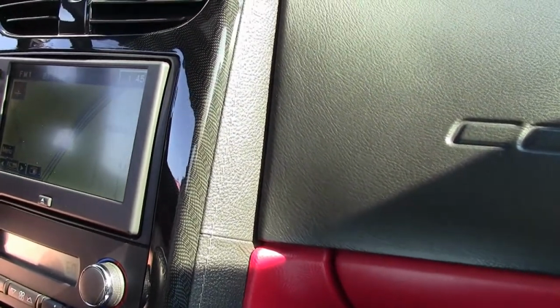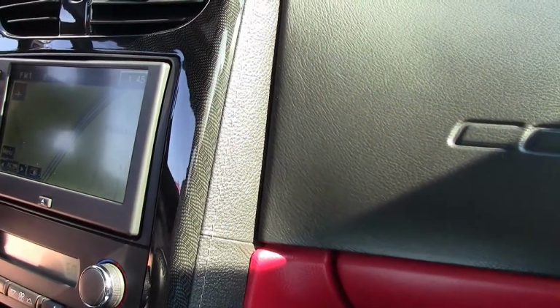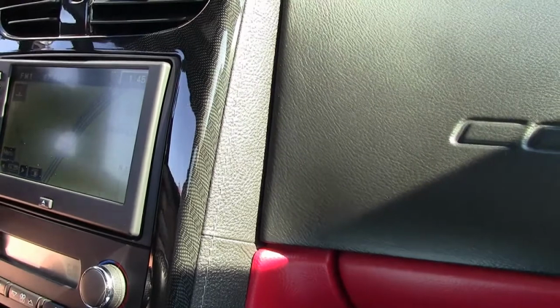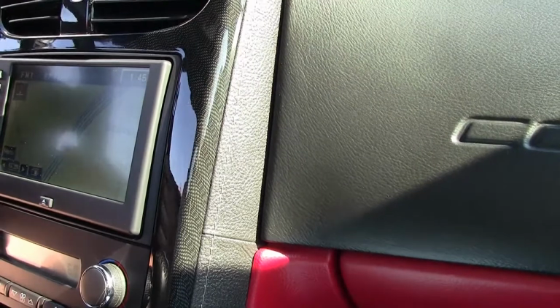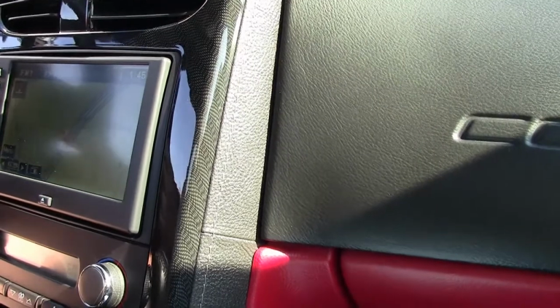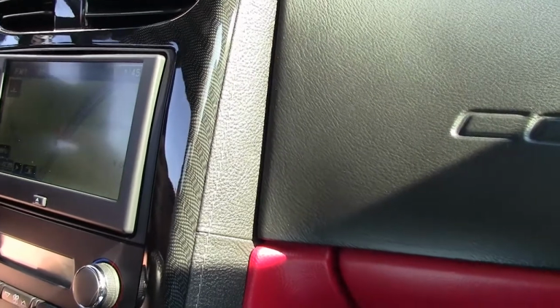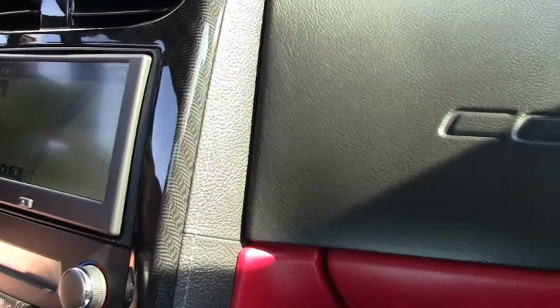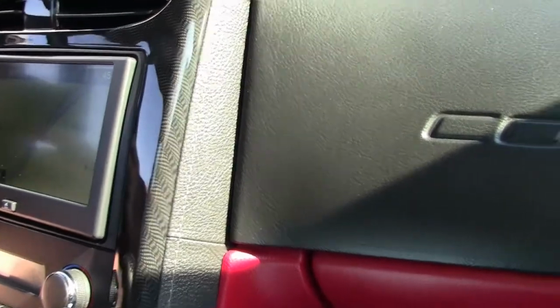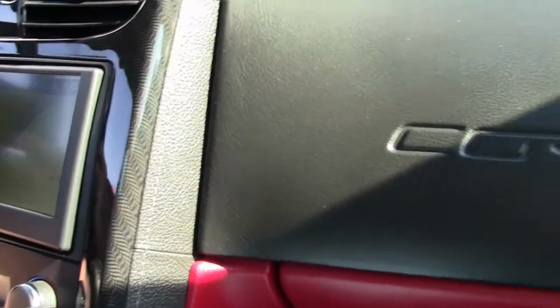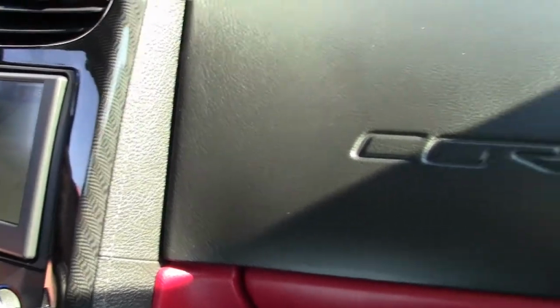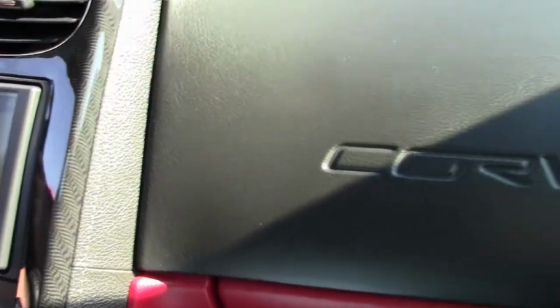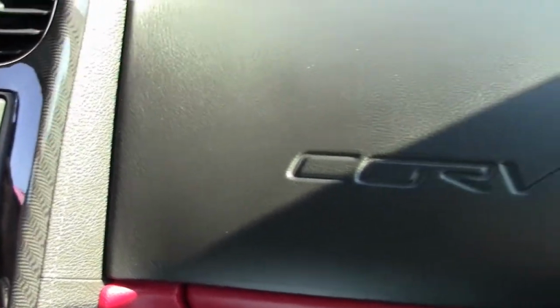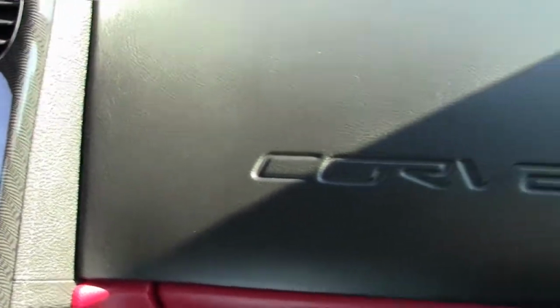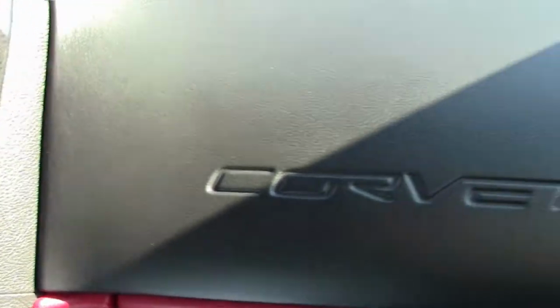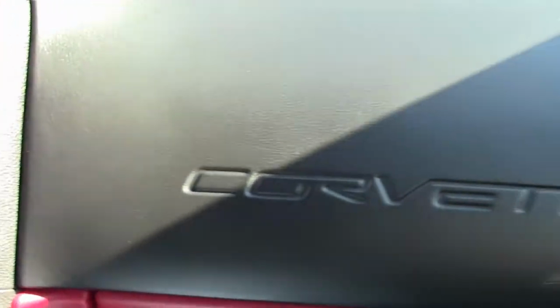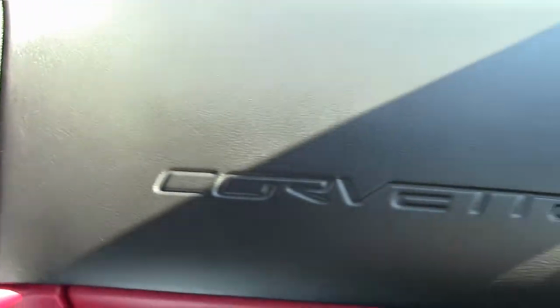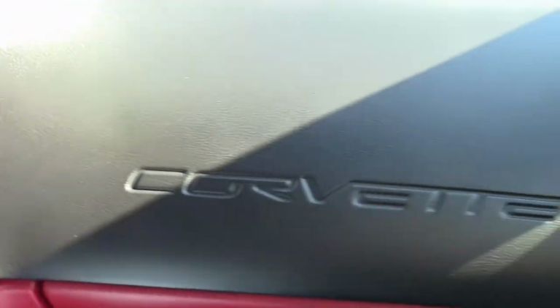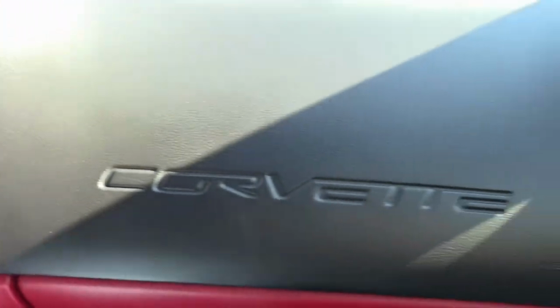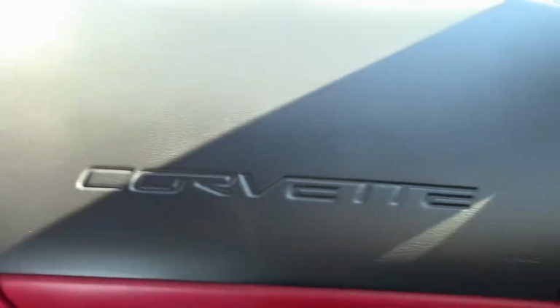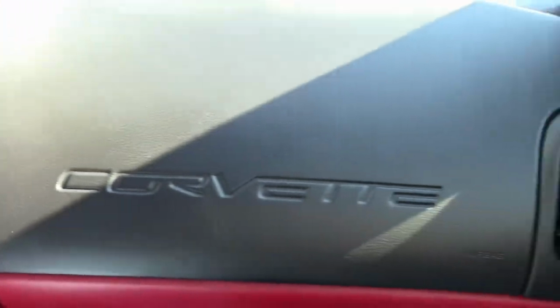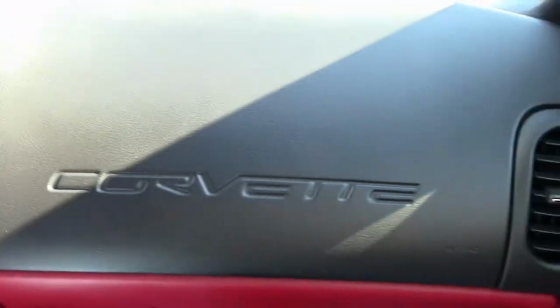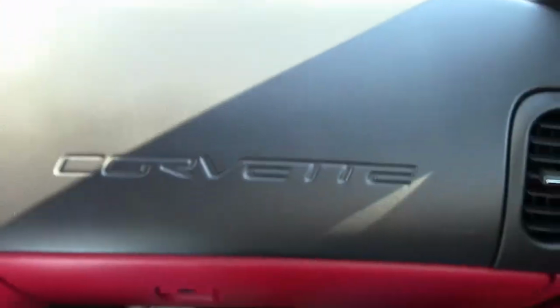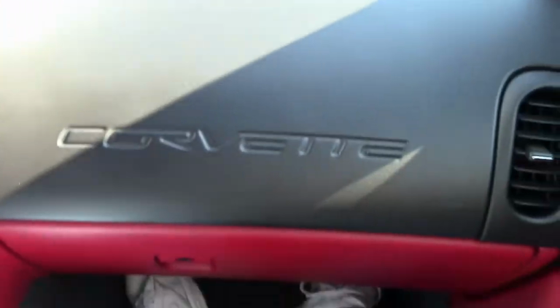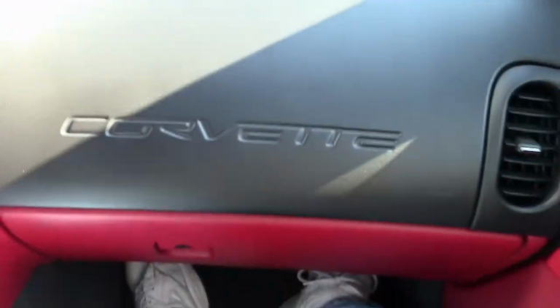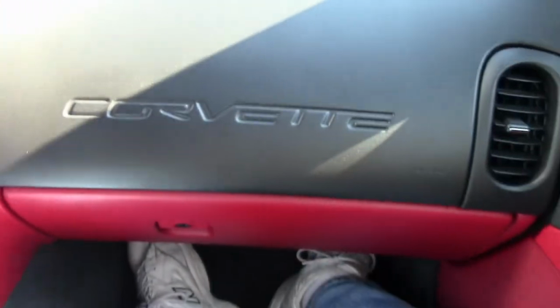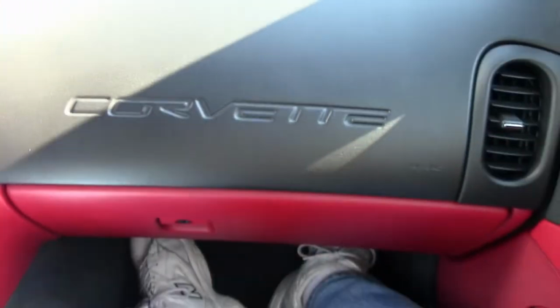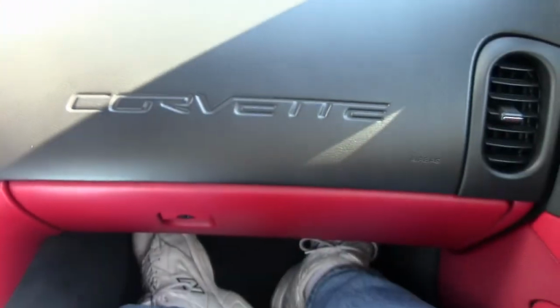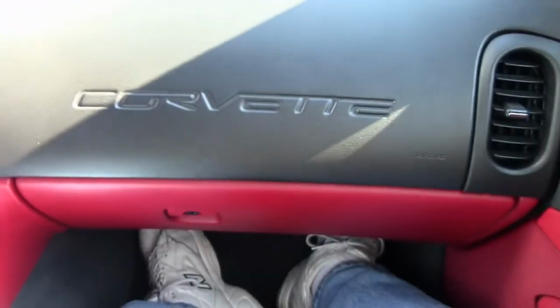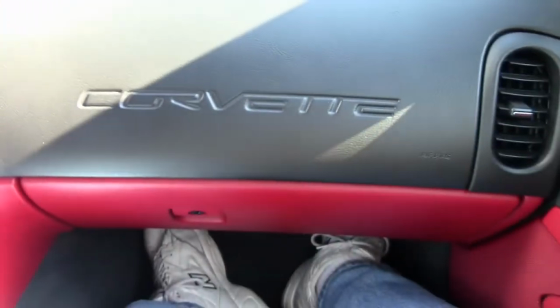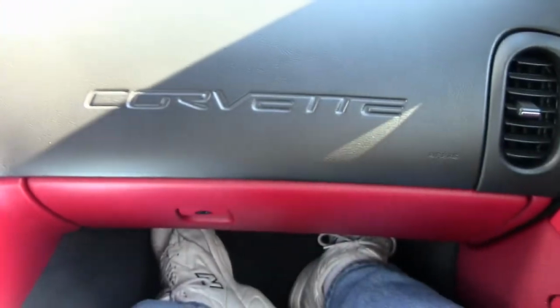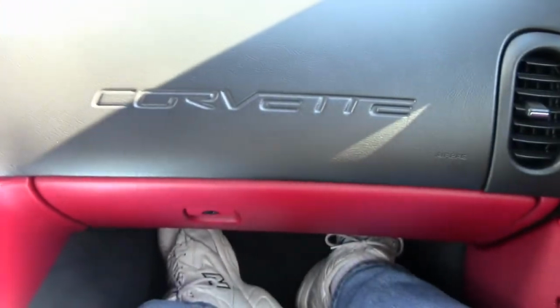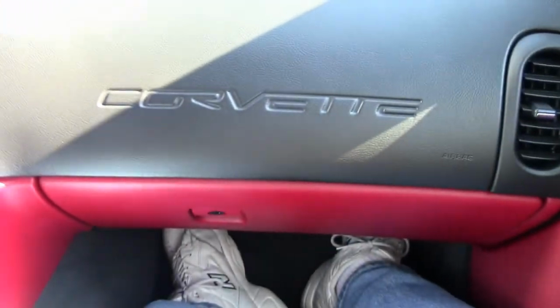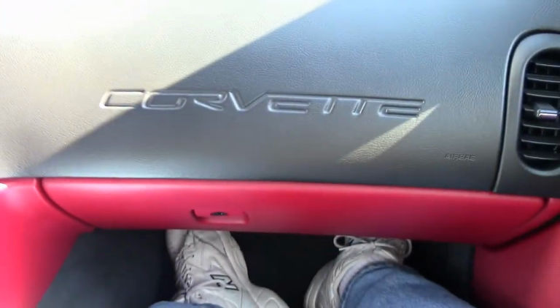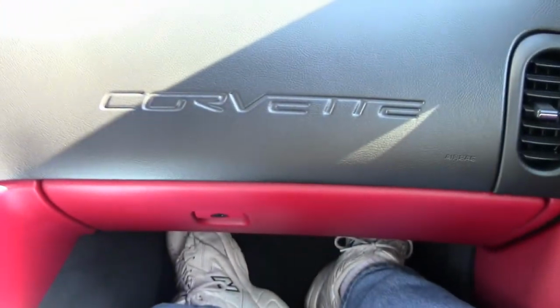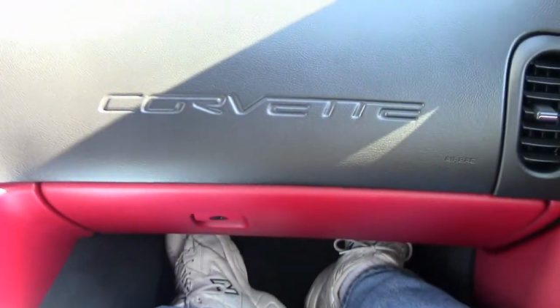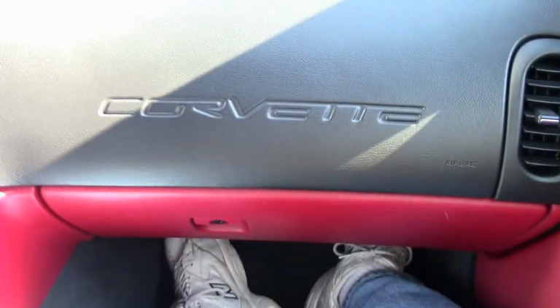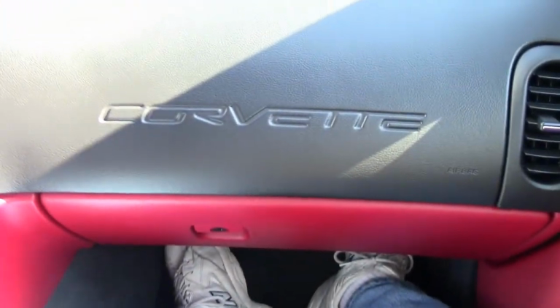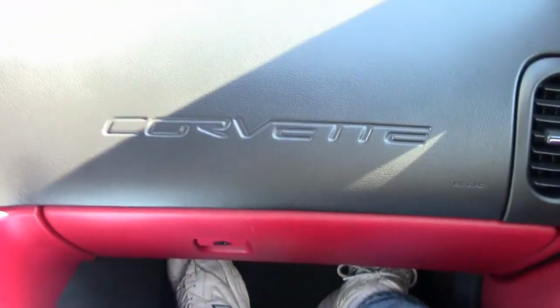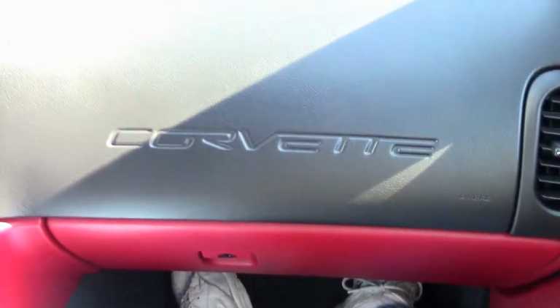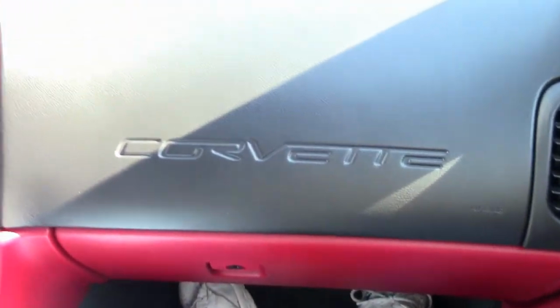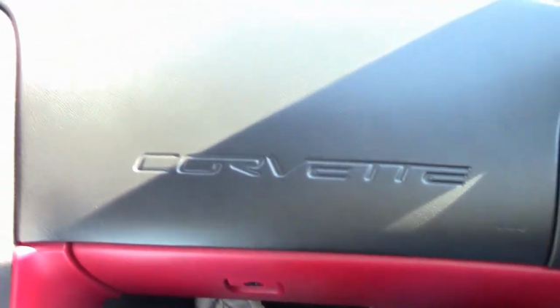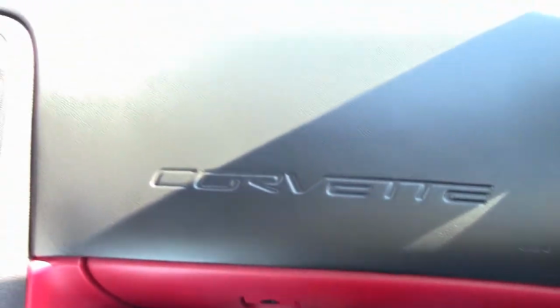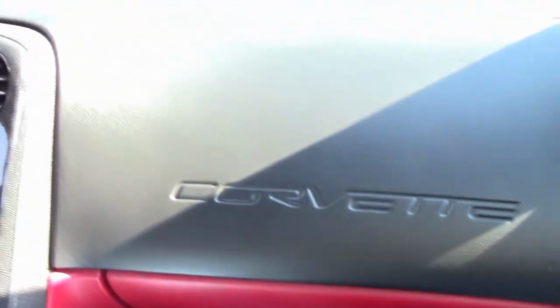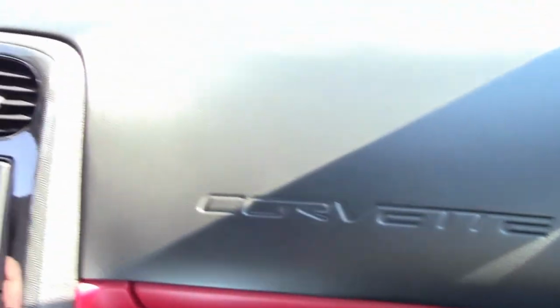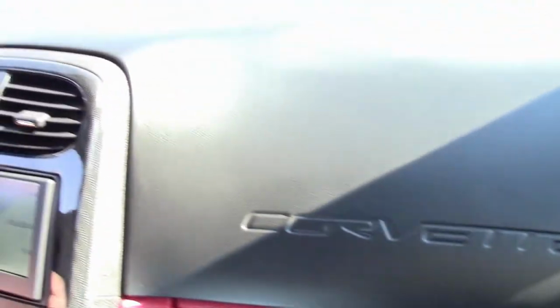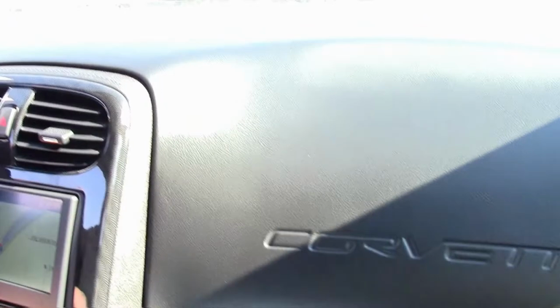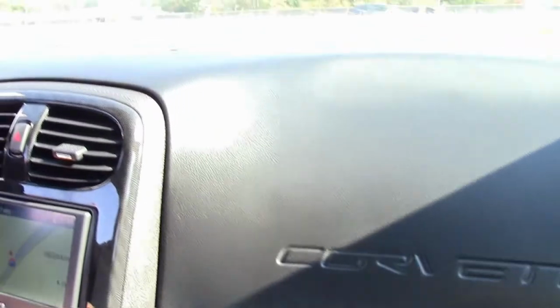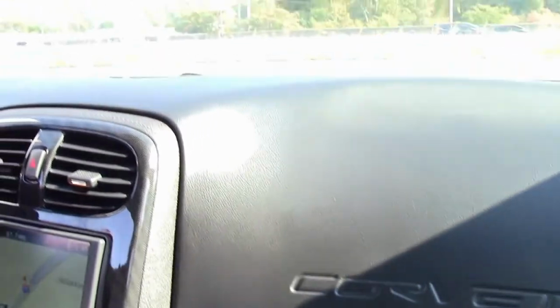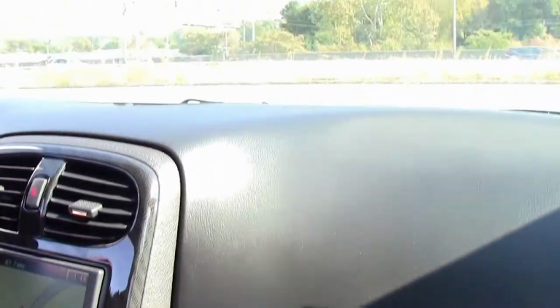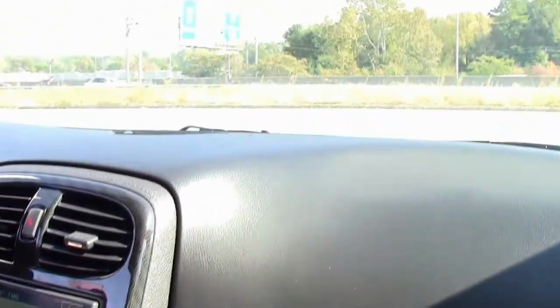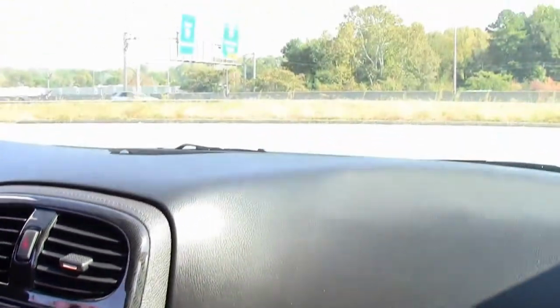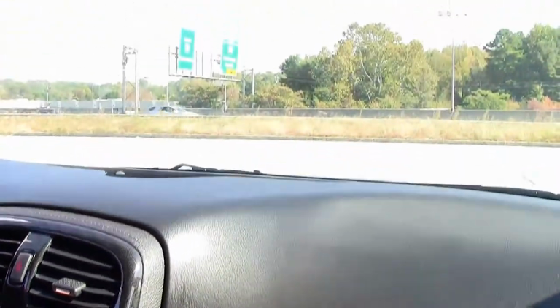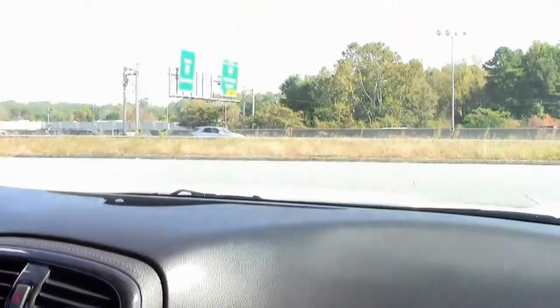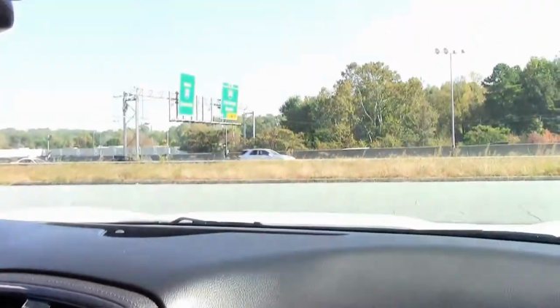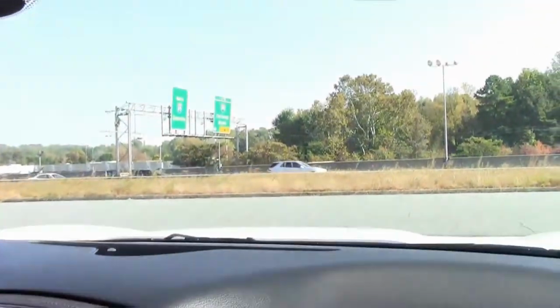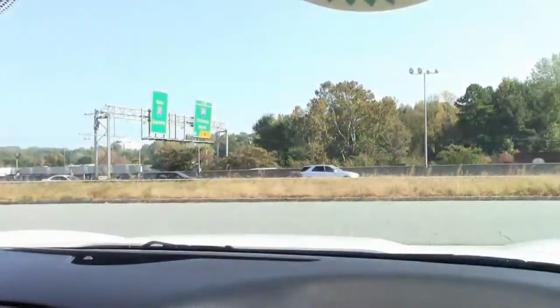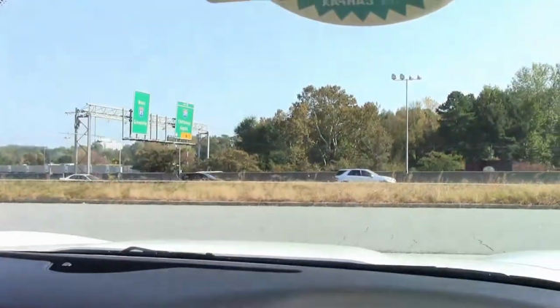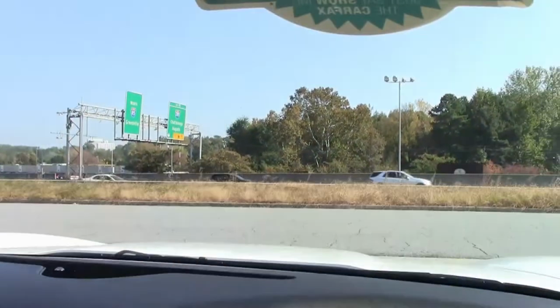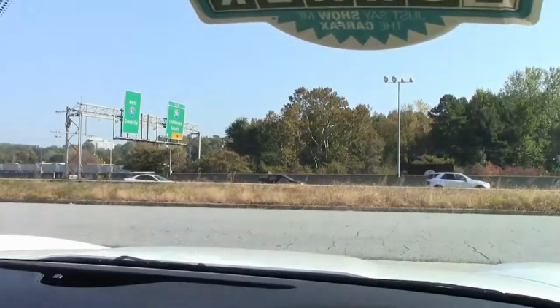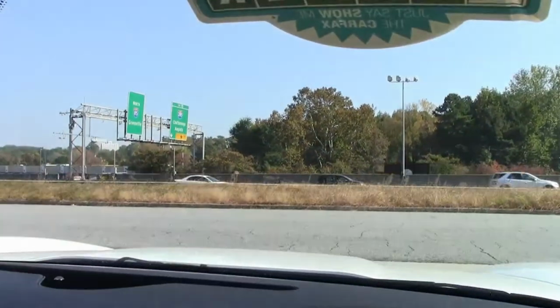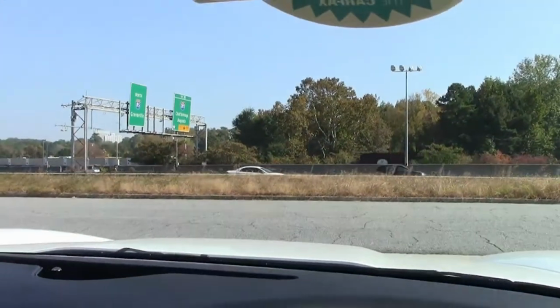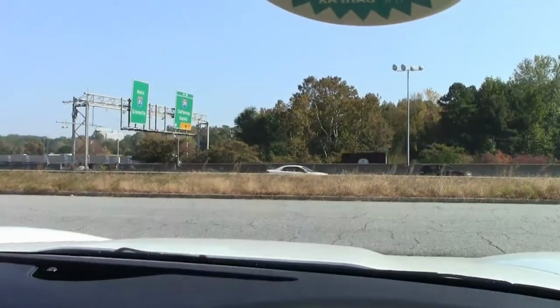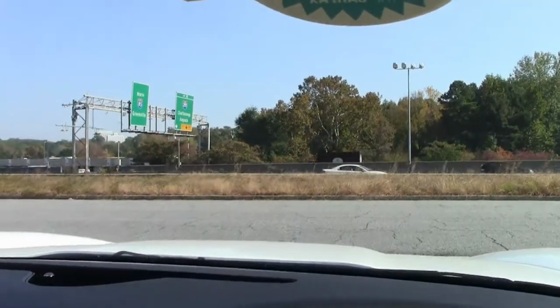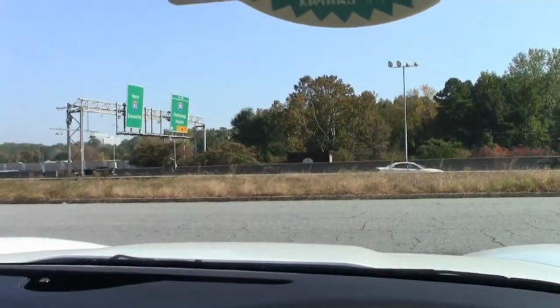So what I'm going to do now, folks, is I'm going to put you on the BioVet test track and let you experience the ride for yourself.